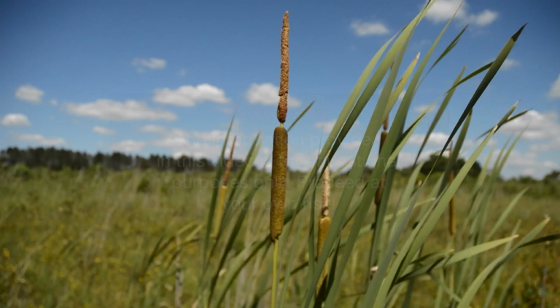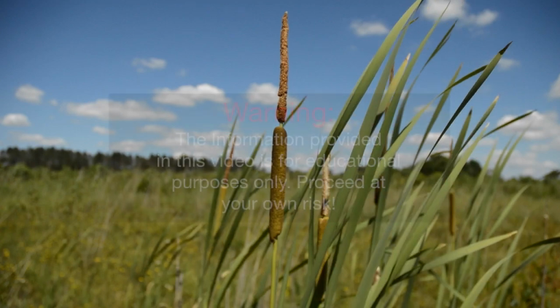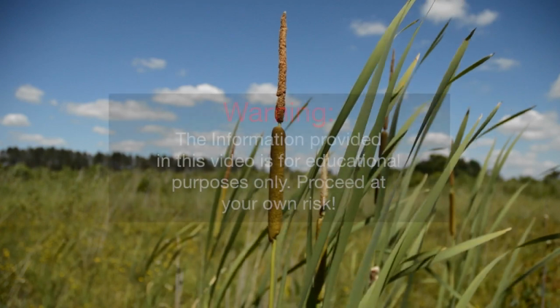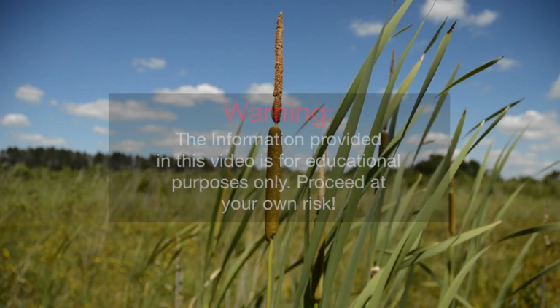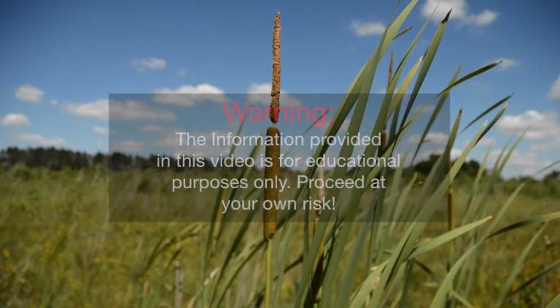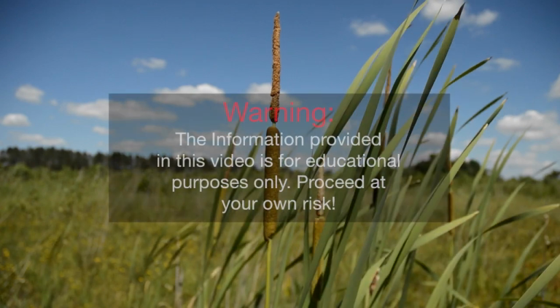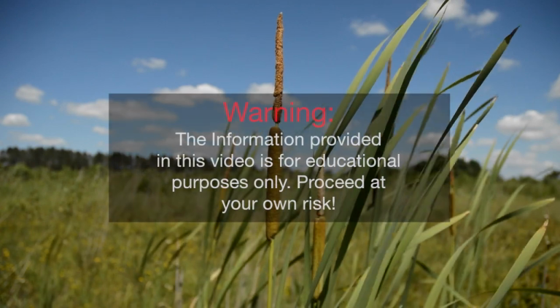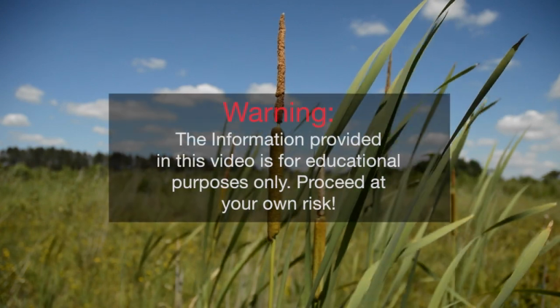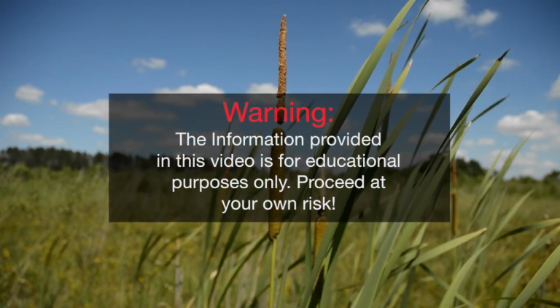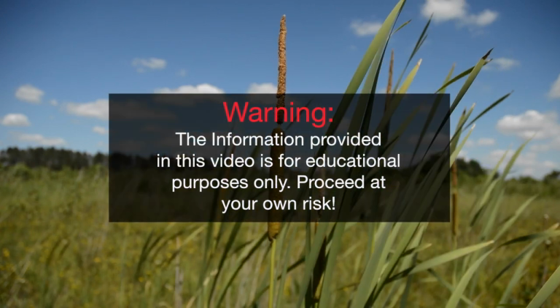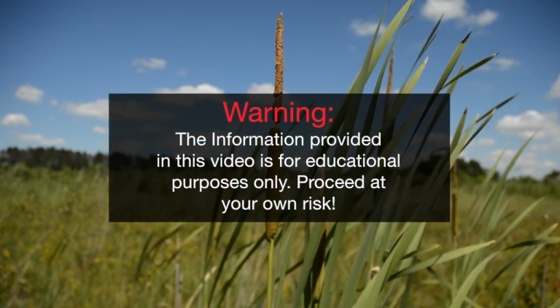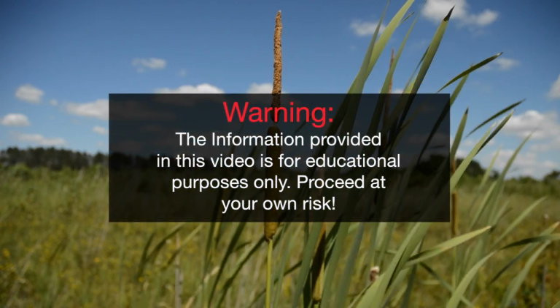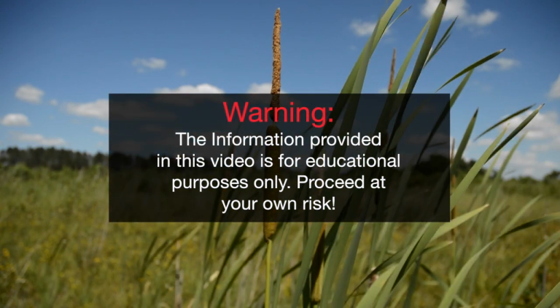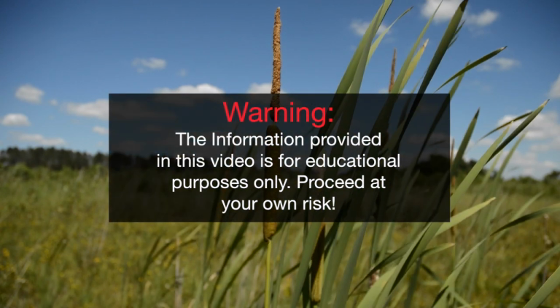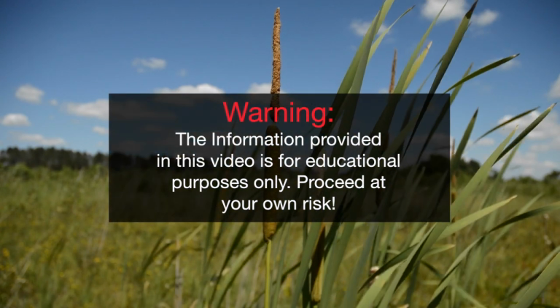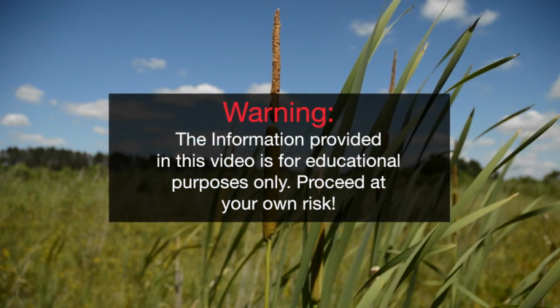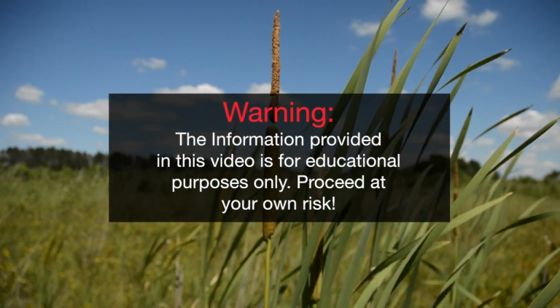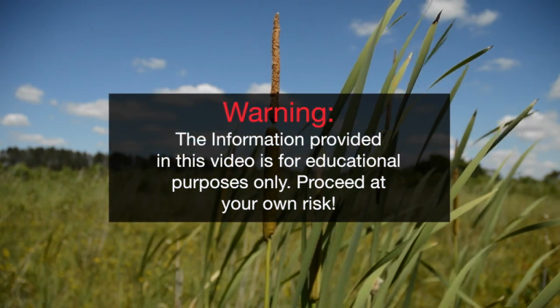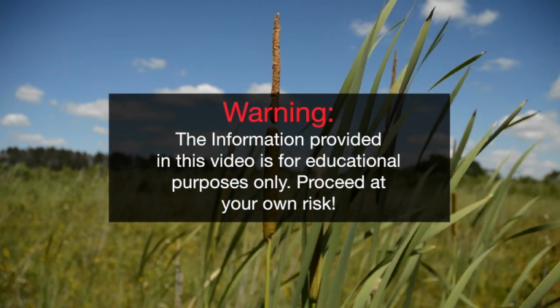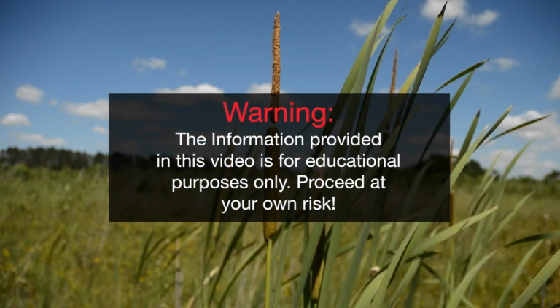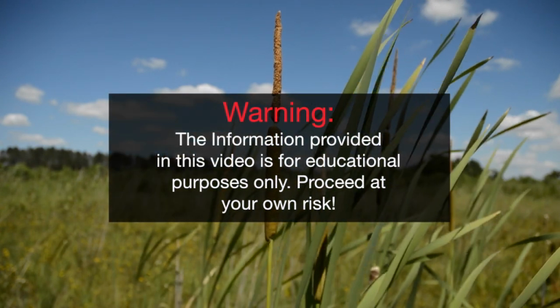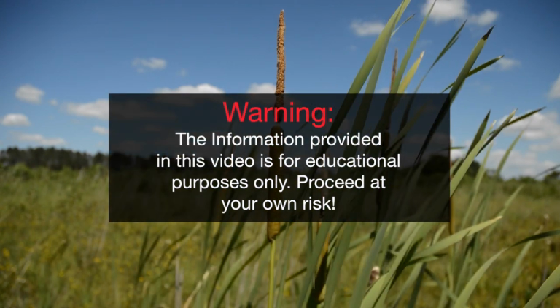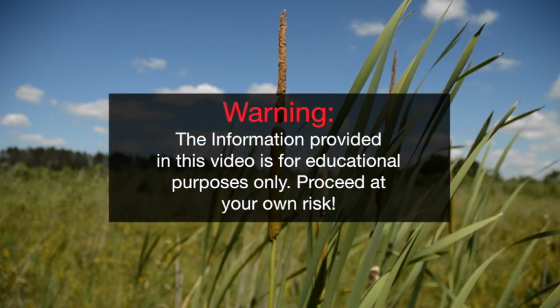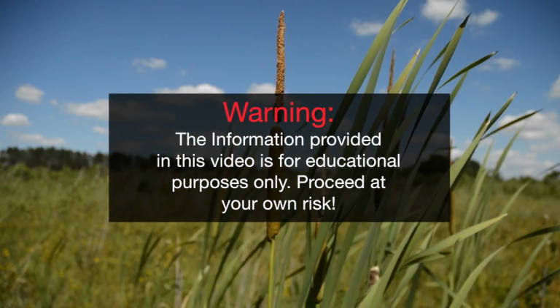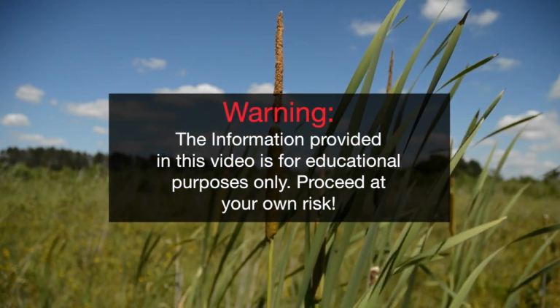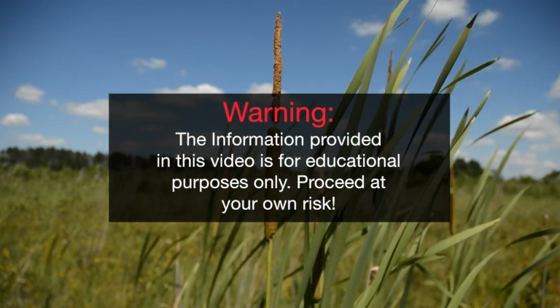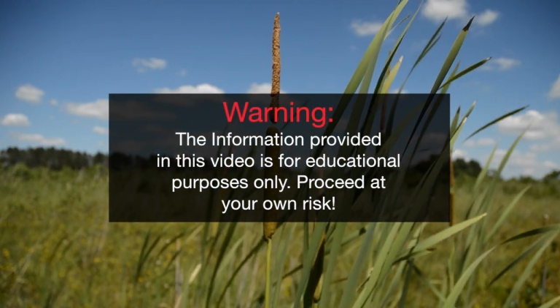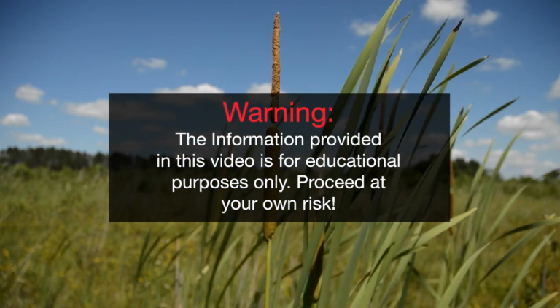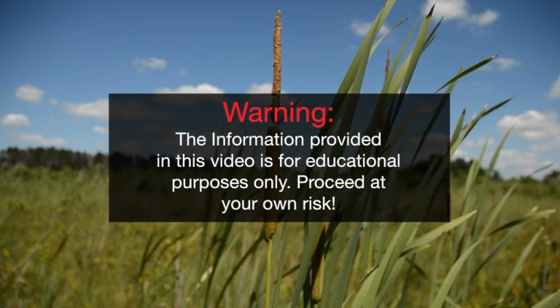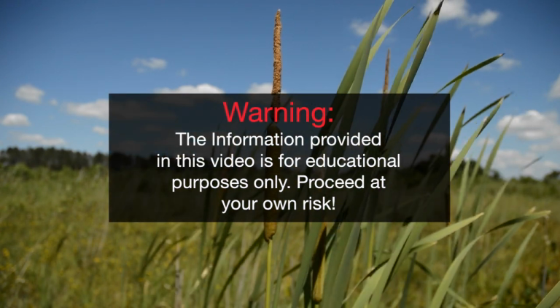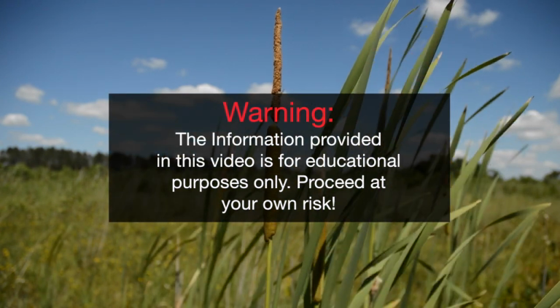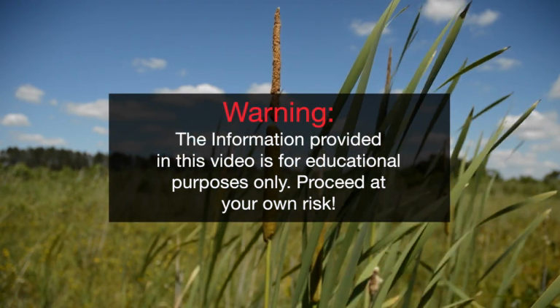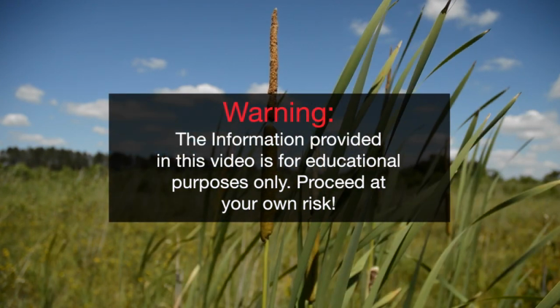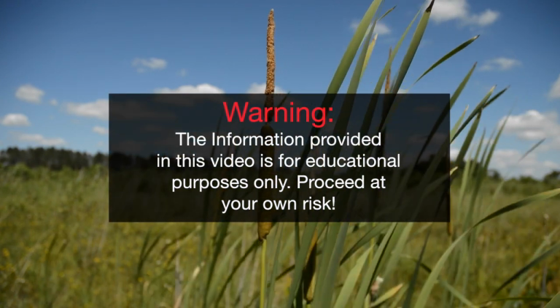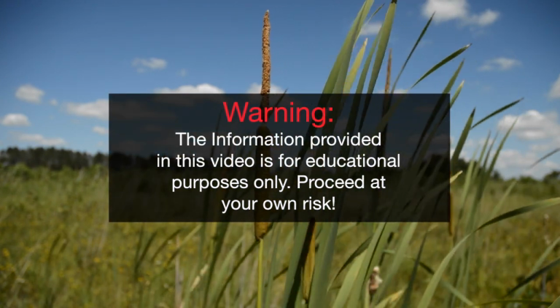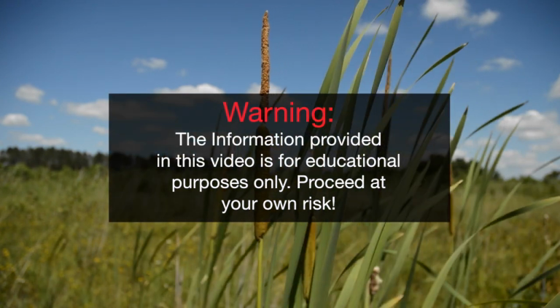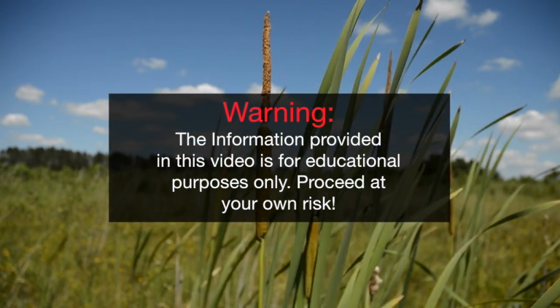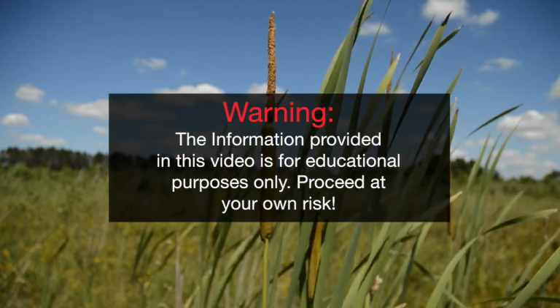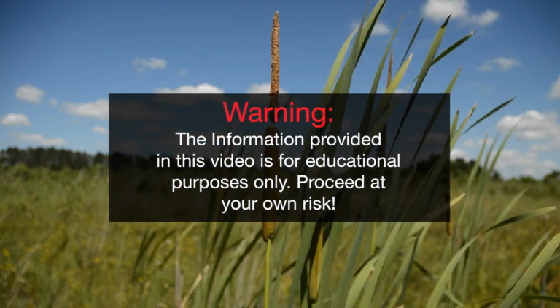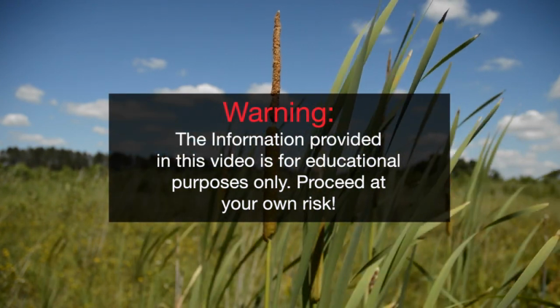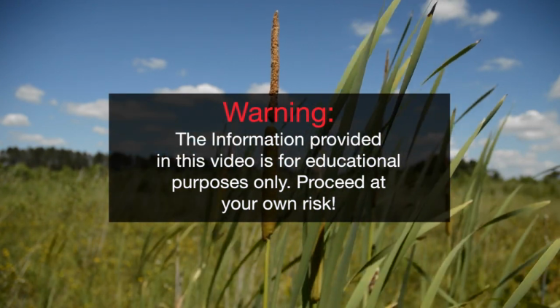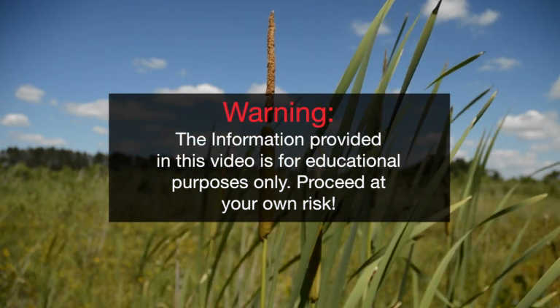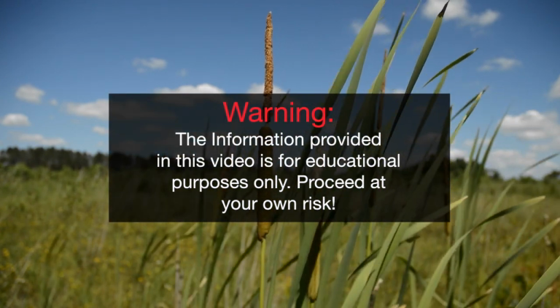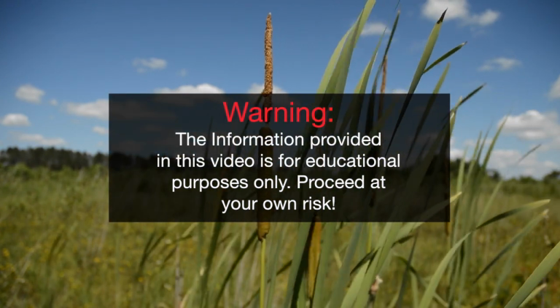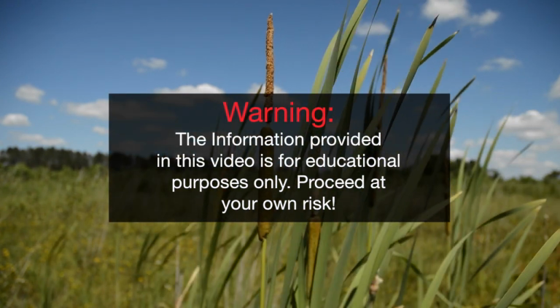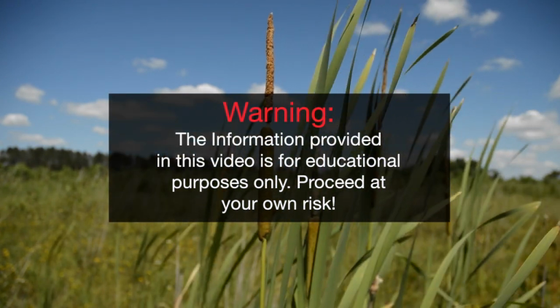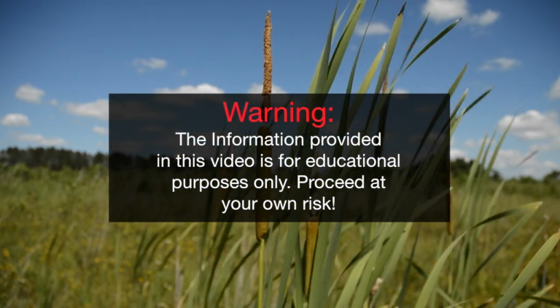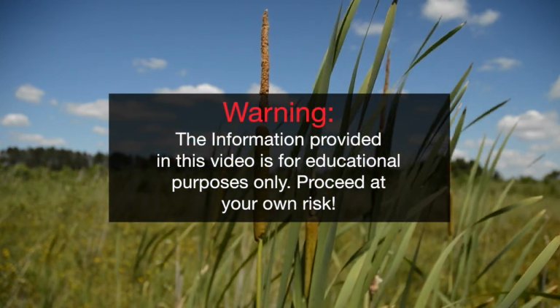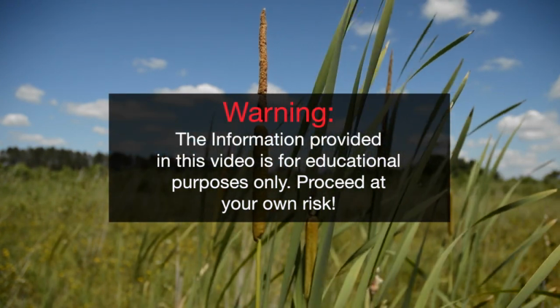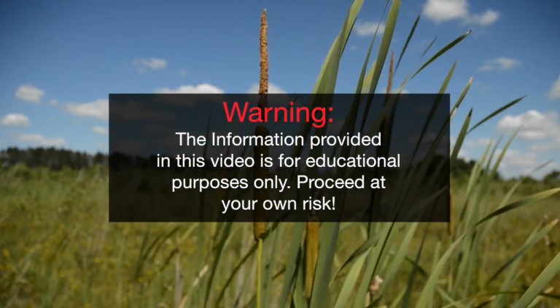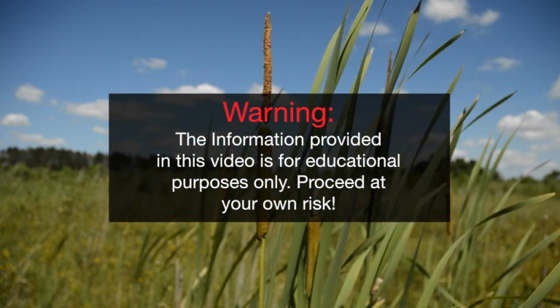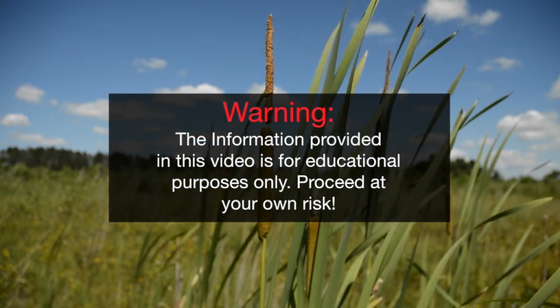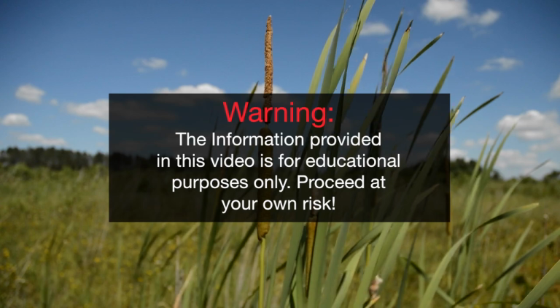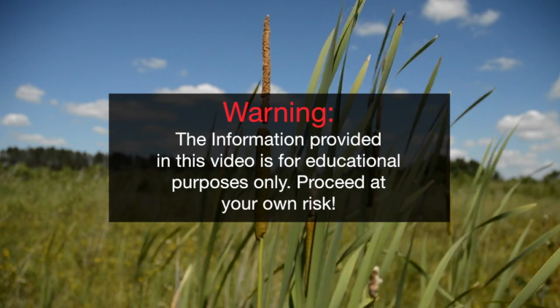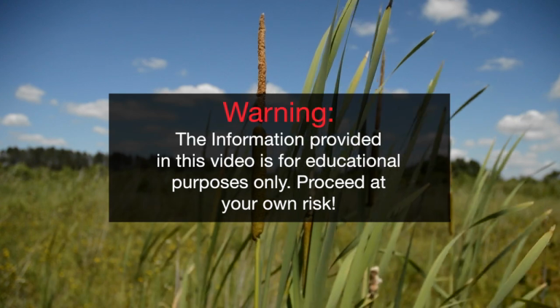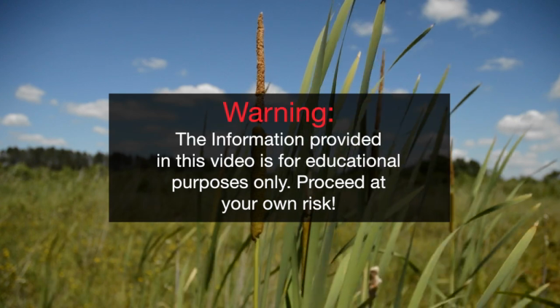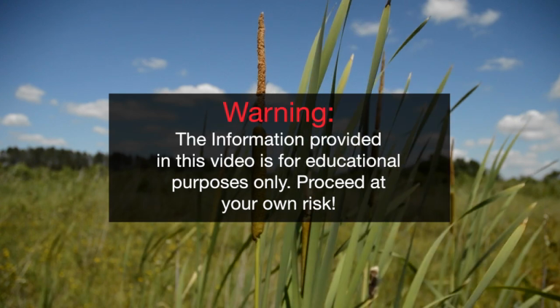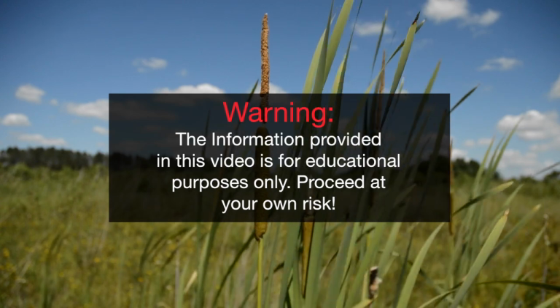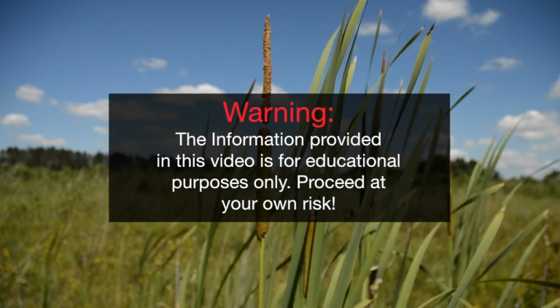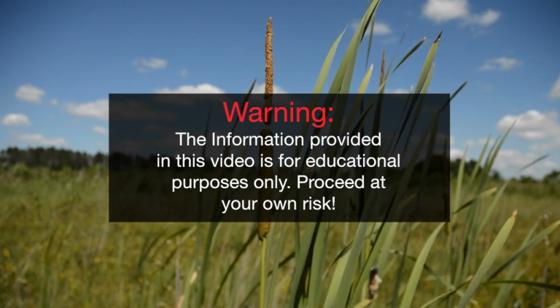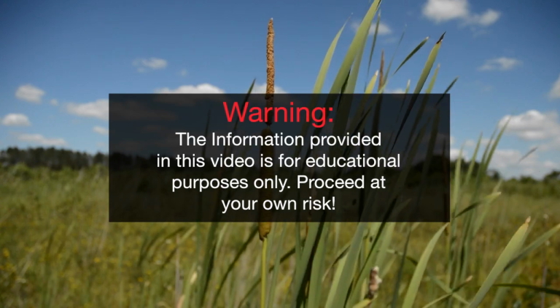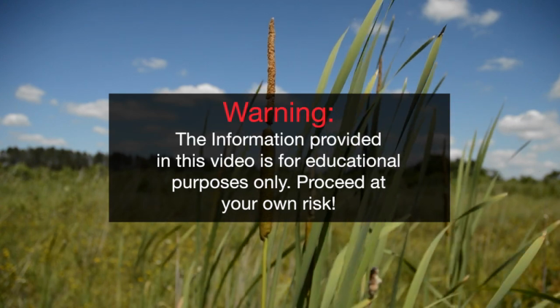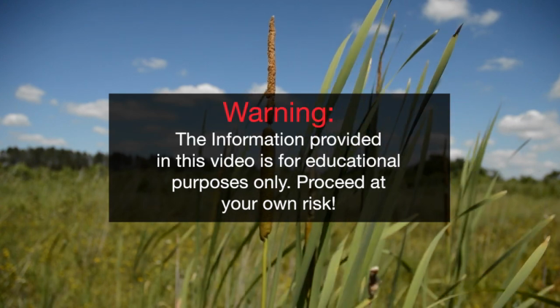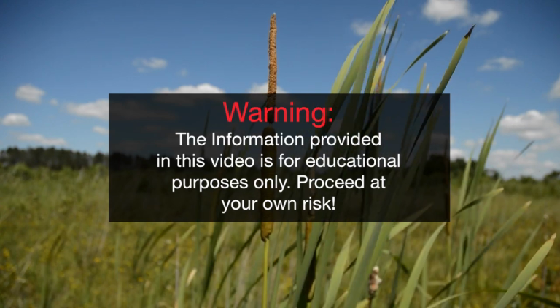Warning: the information provided in this video is for educational purposes only. Proceed at your own risk.